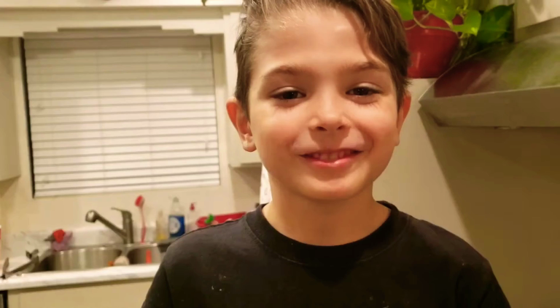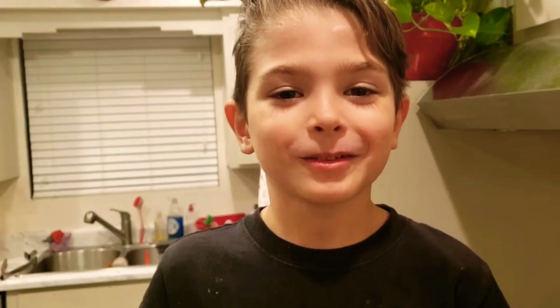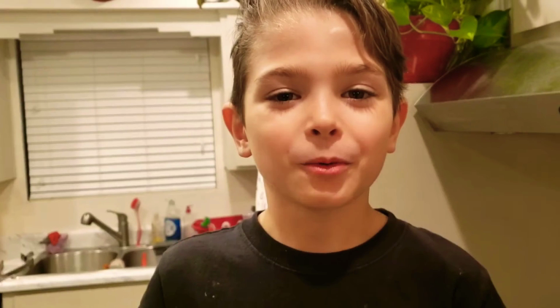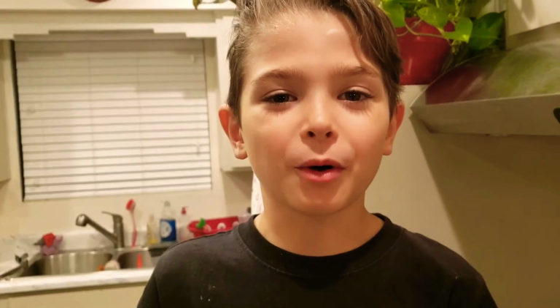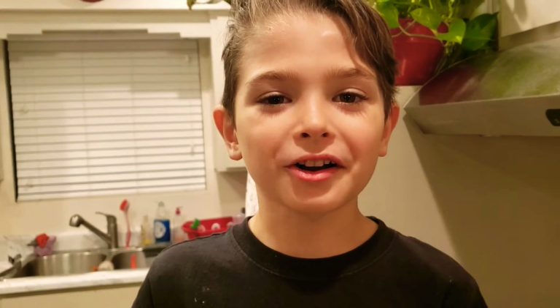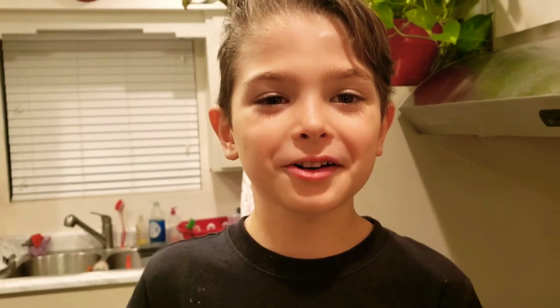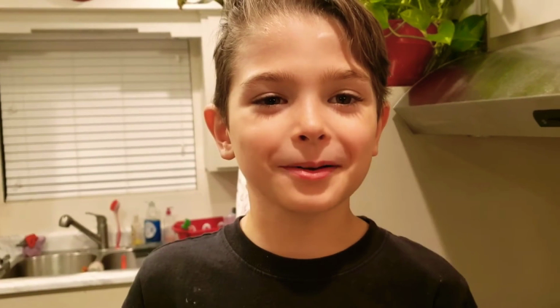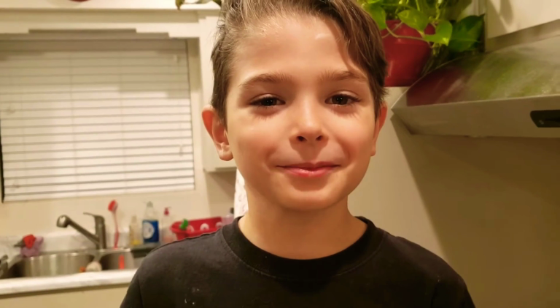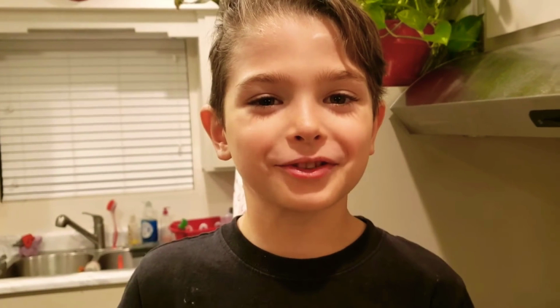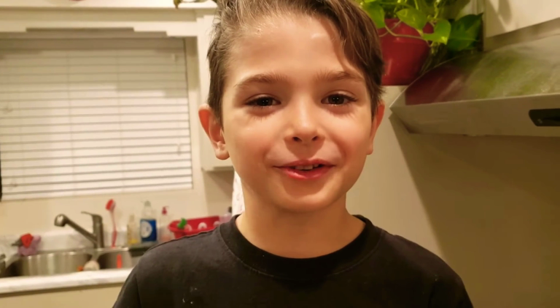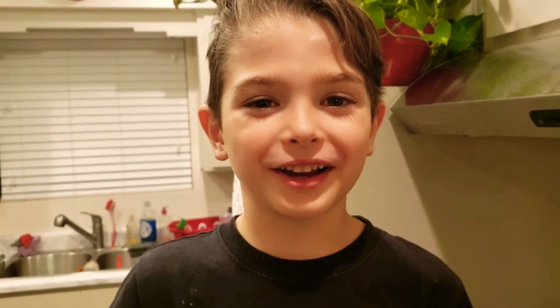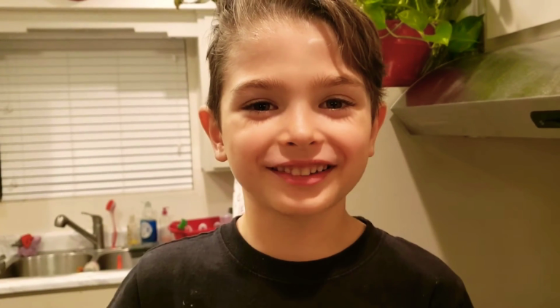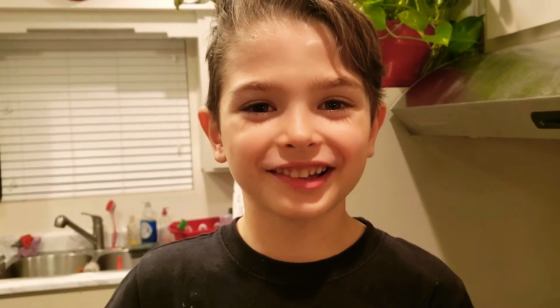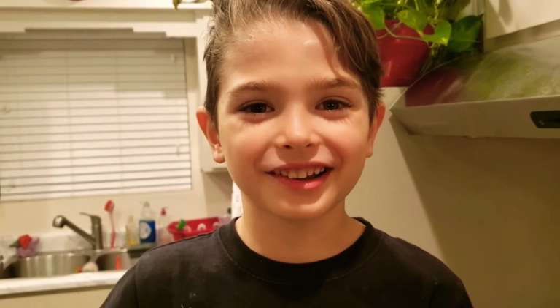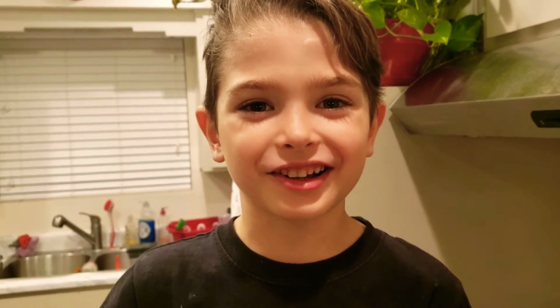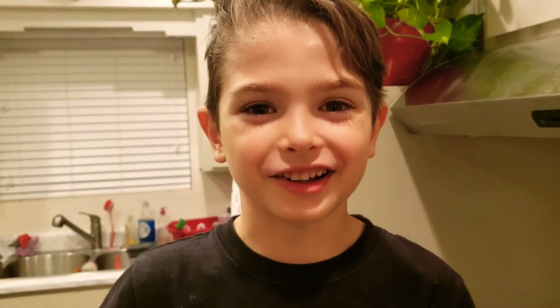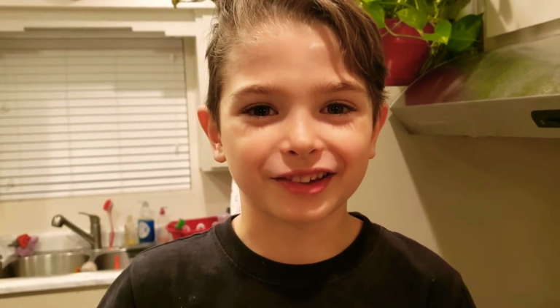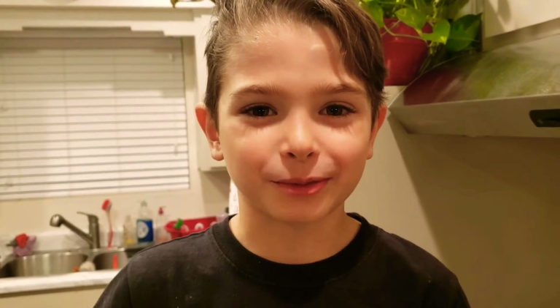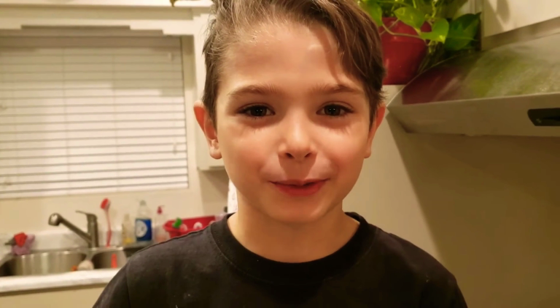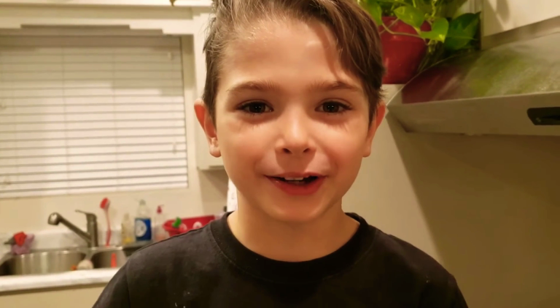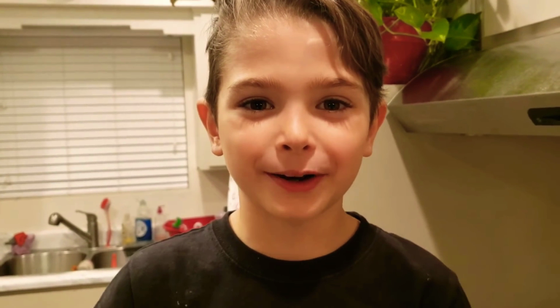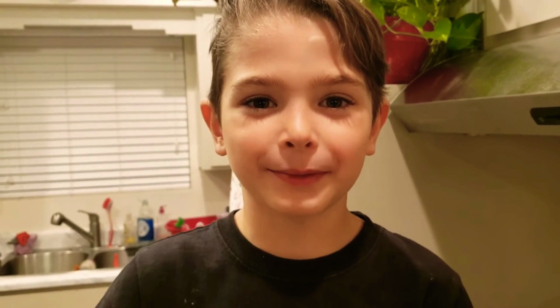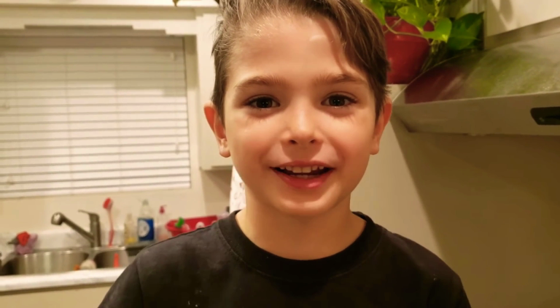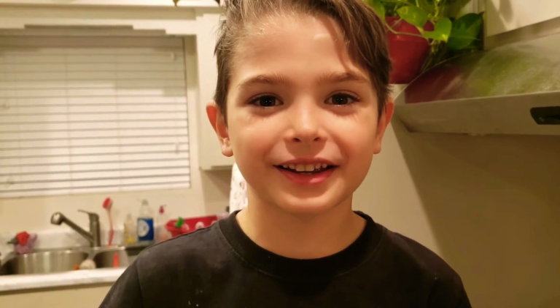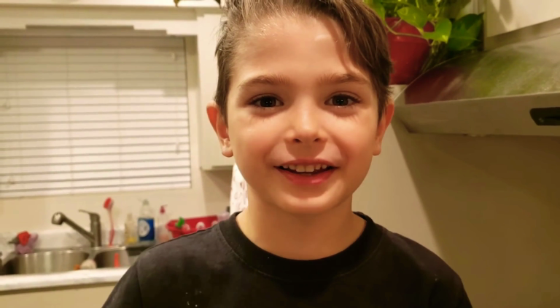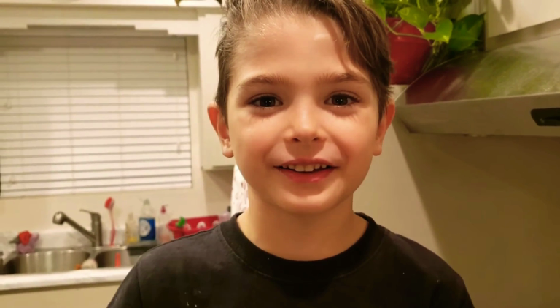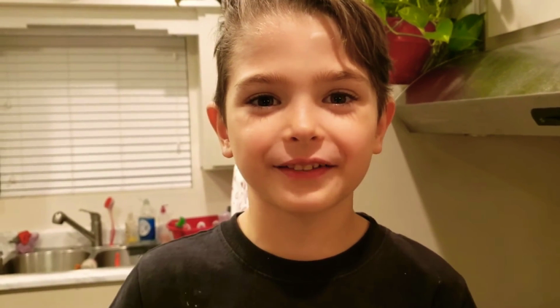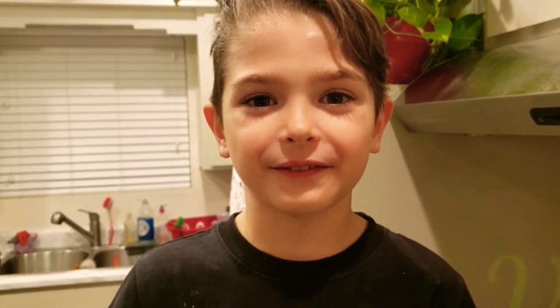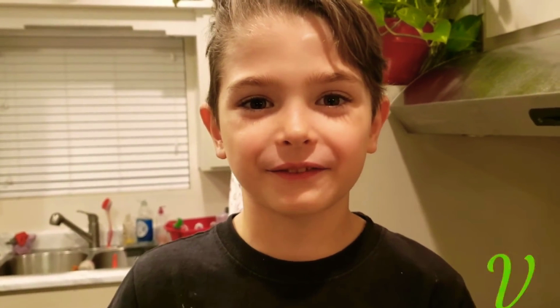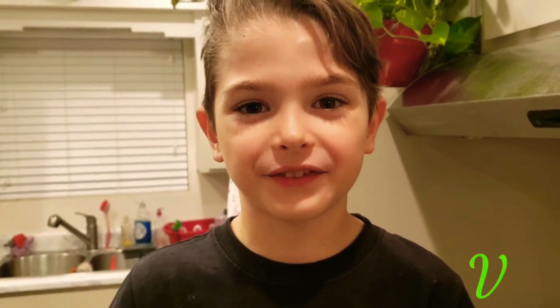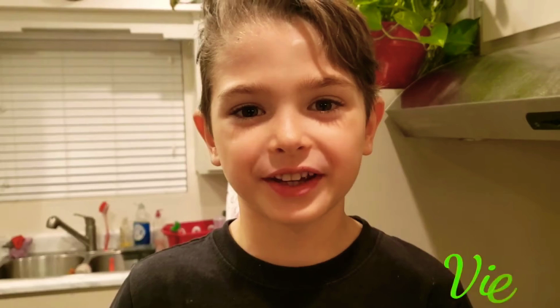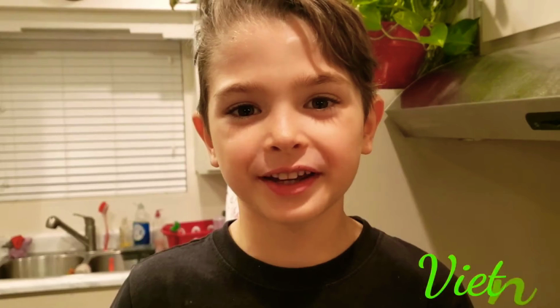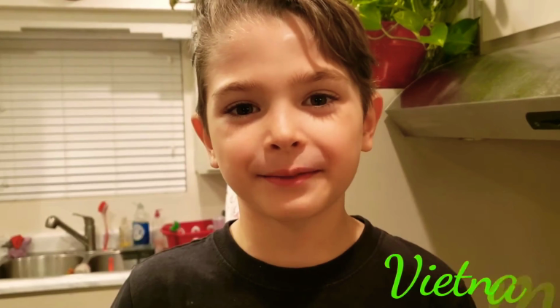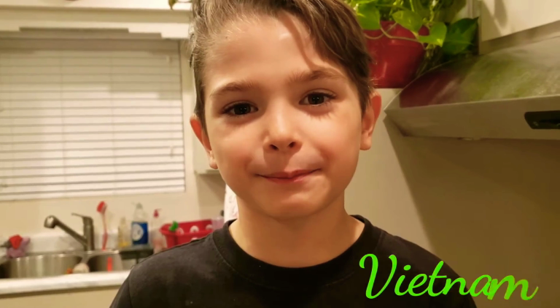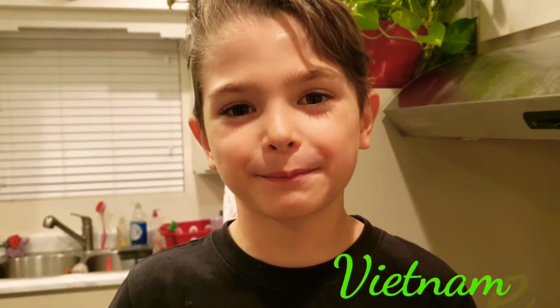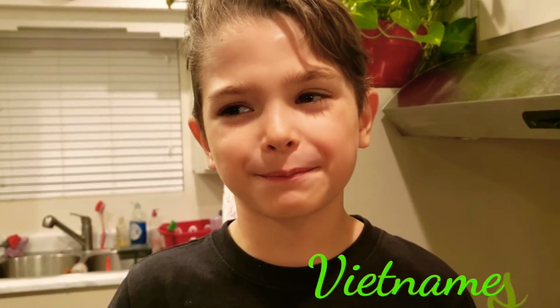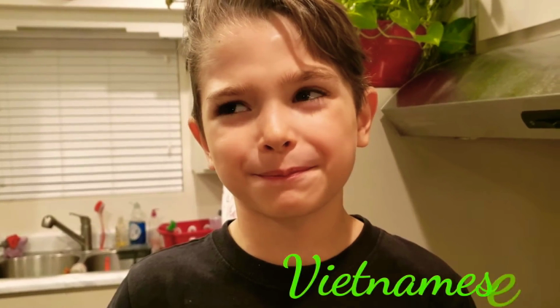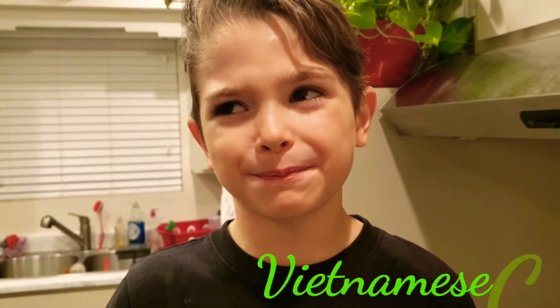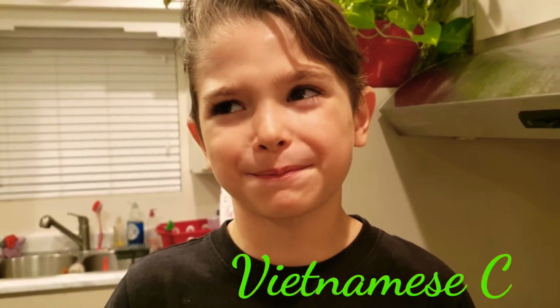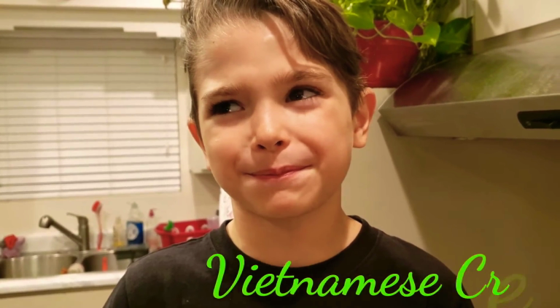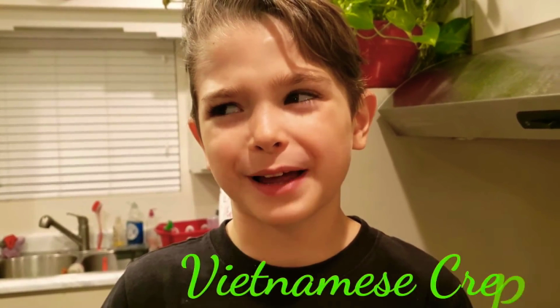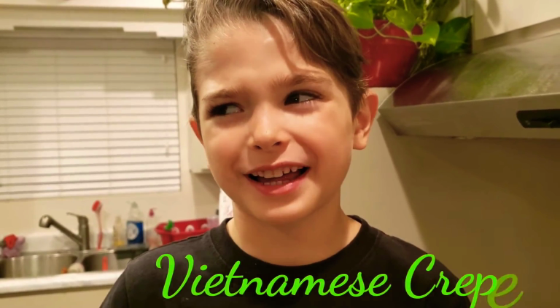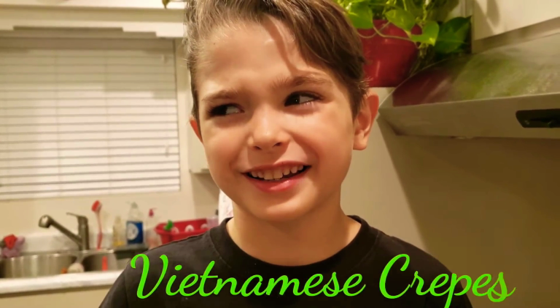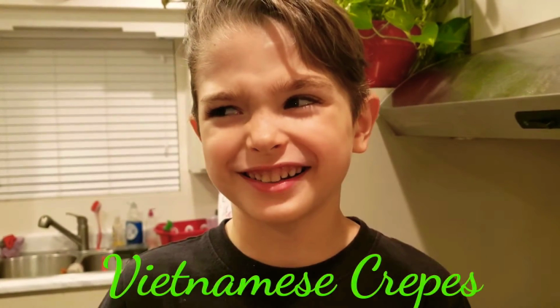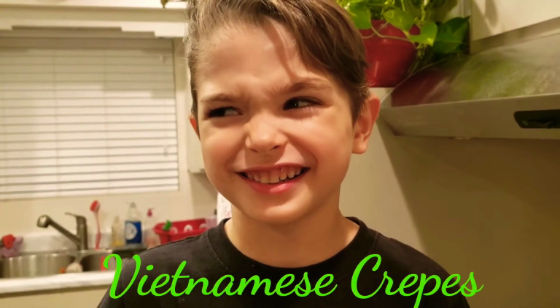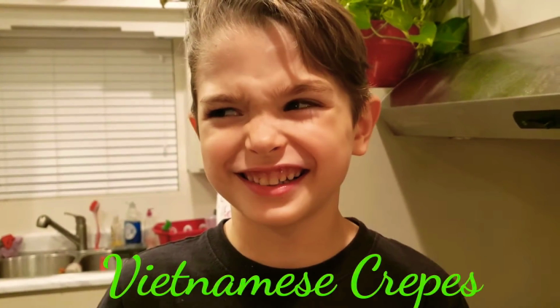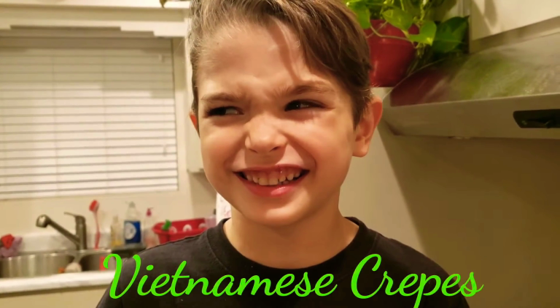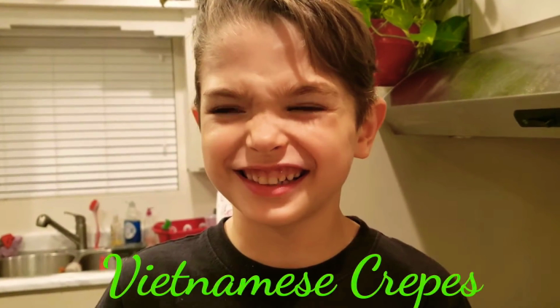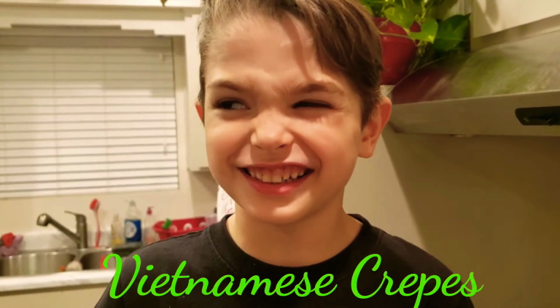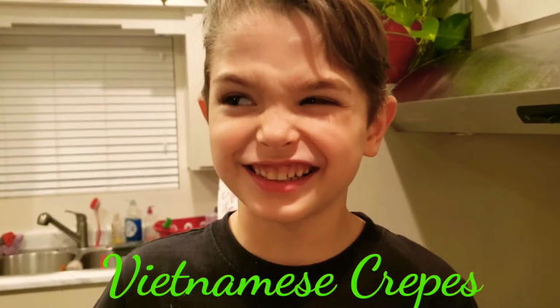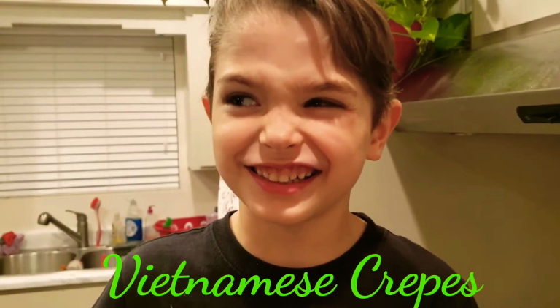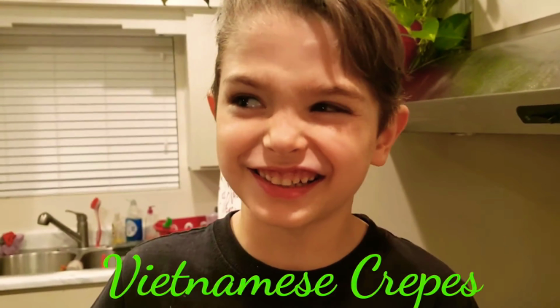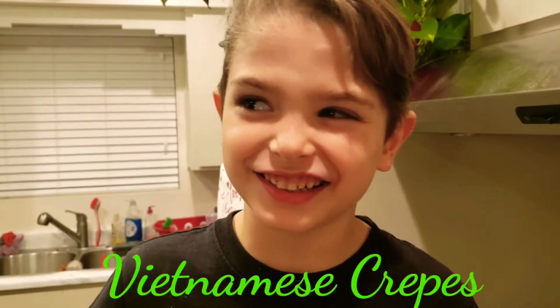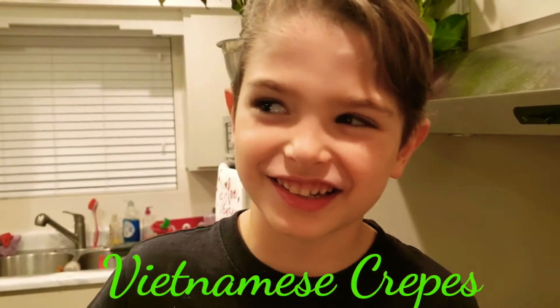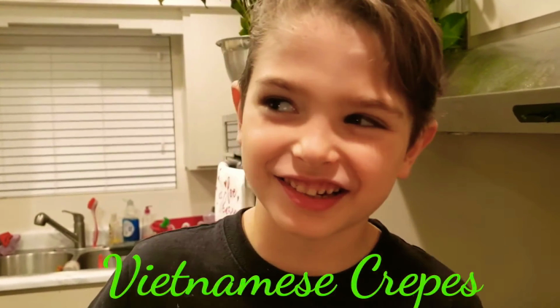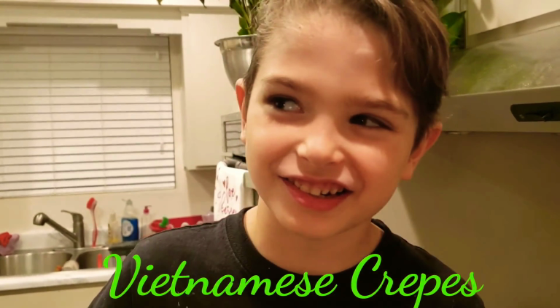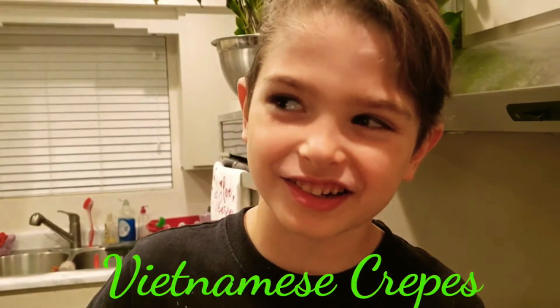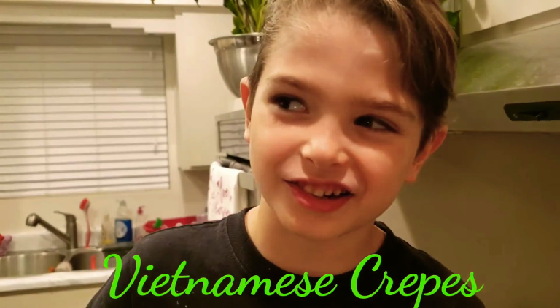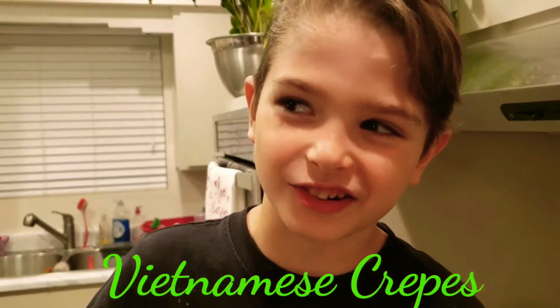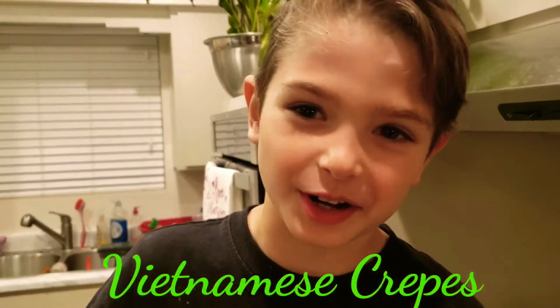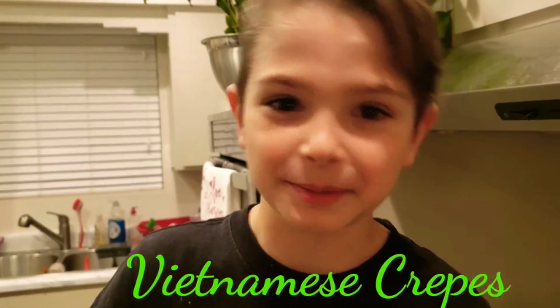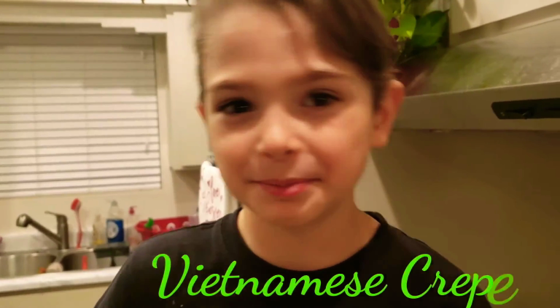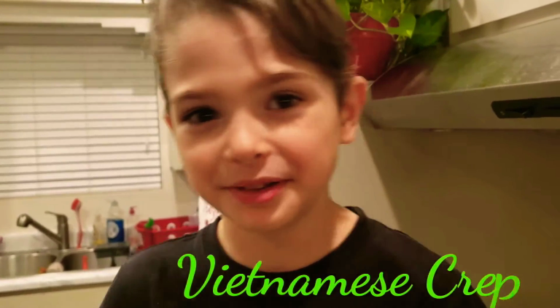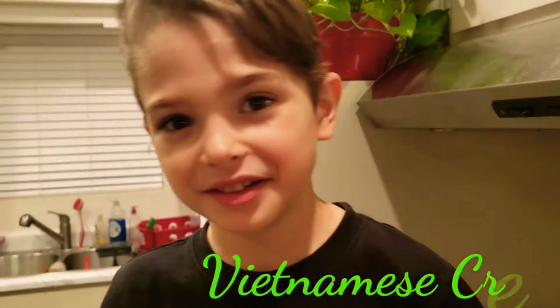Welcome to AstaCooks. We are making Viet Funny Crepes.